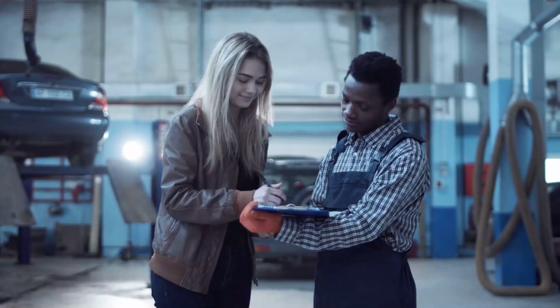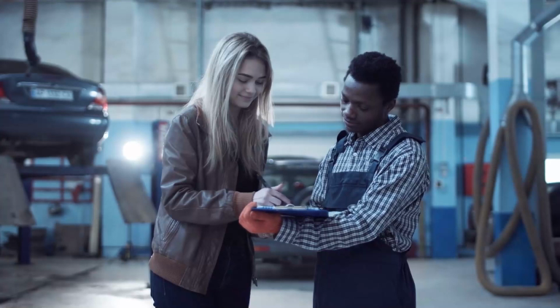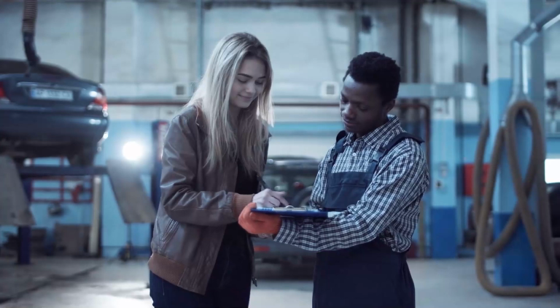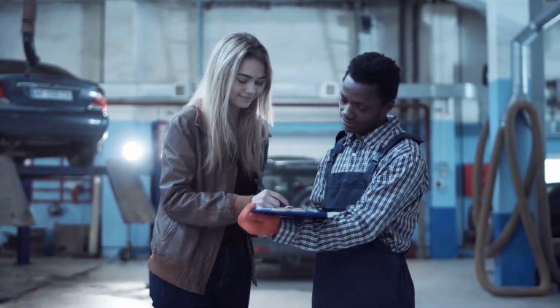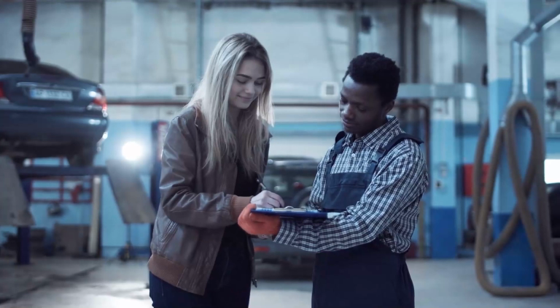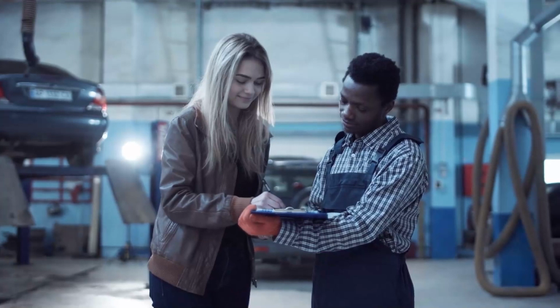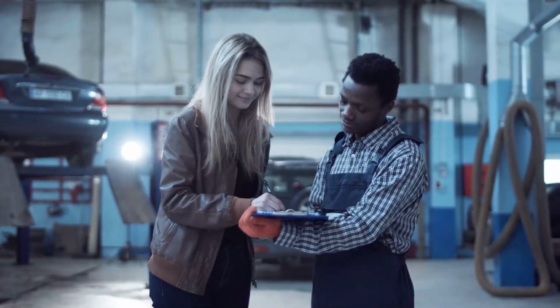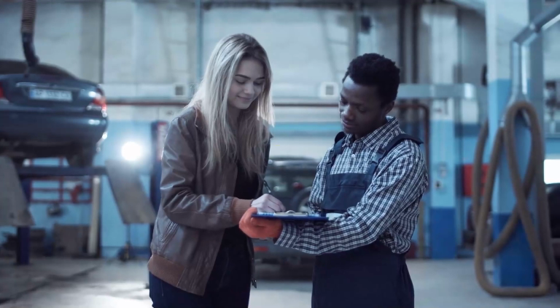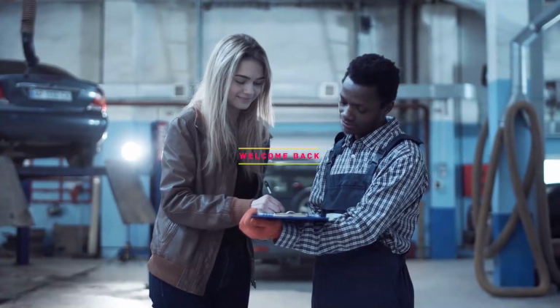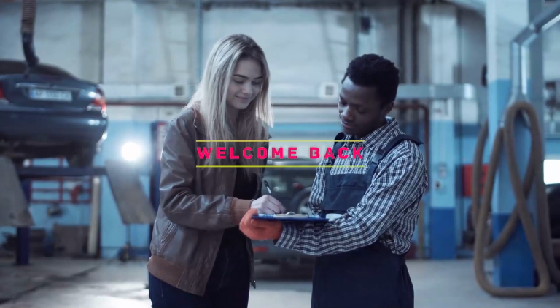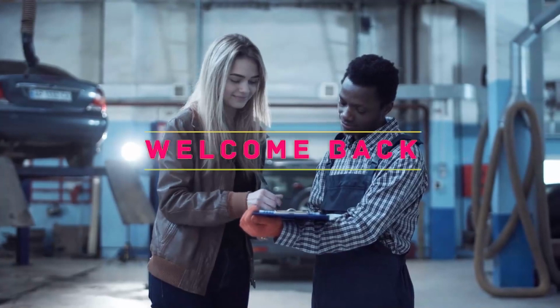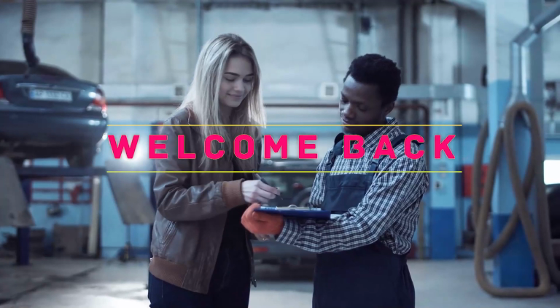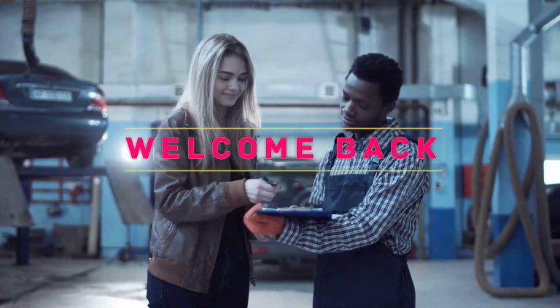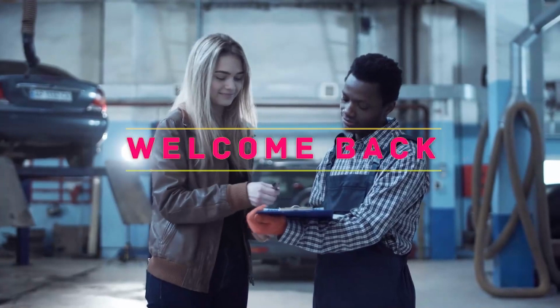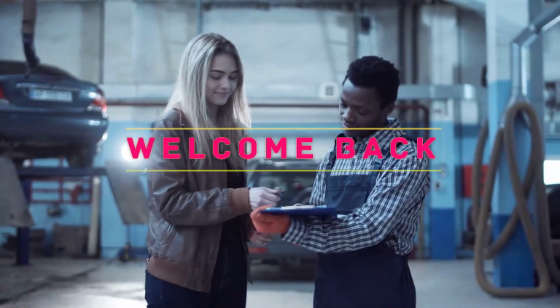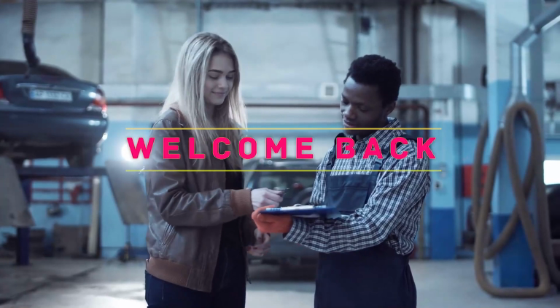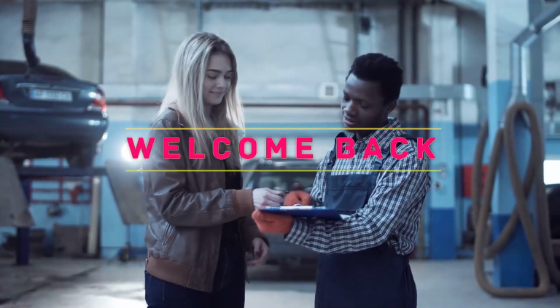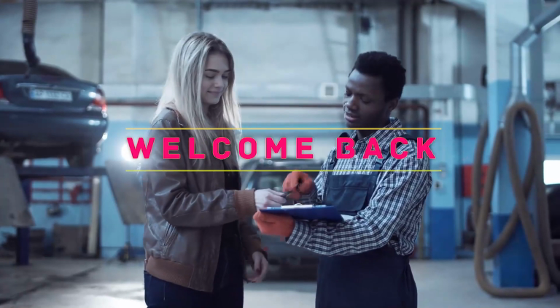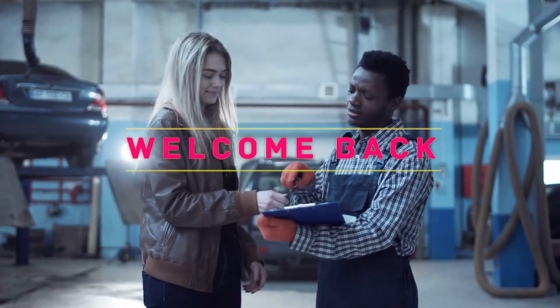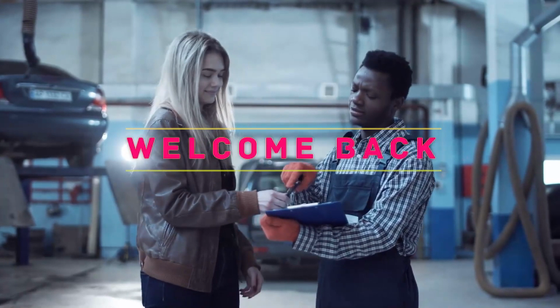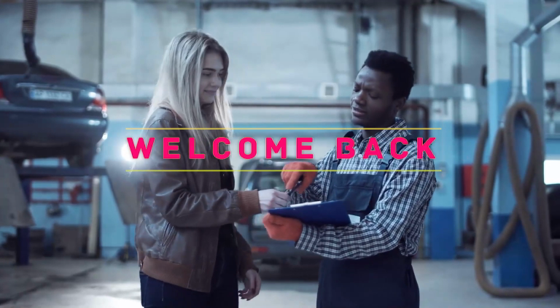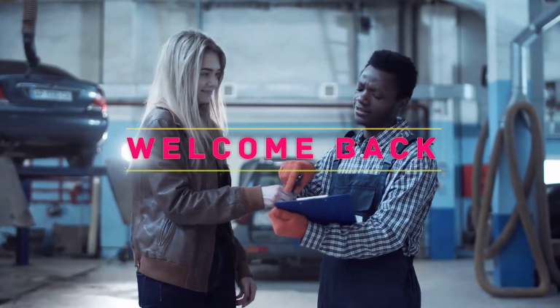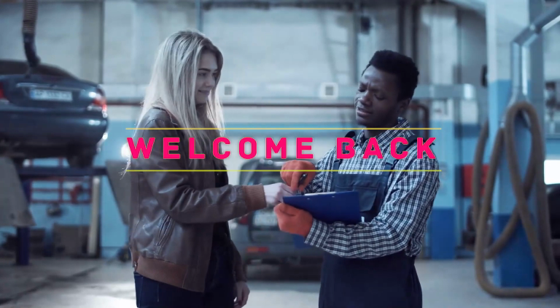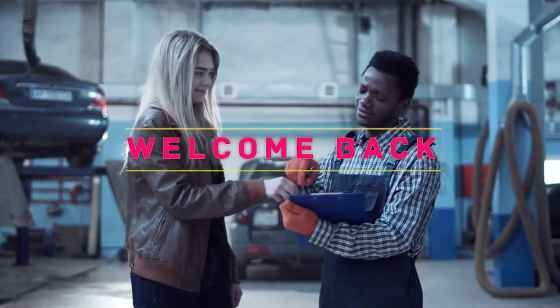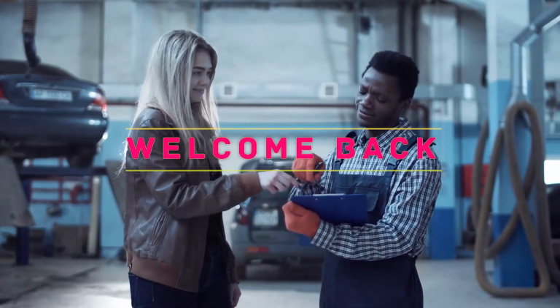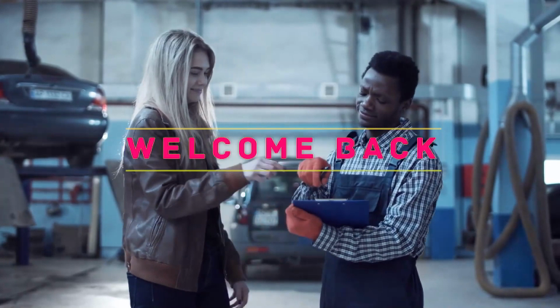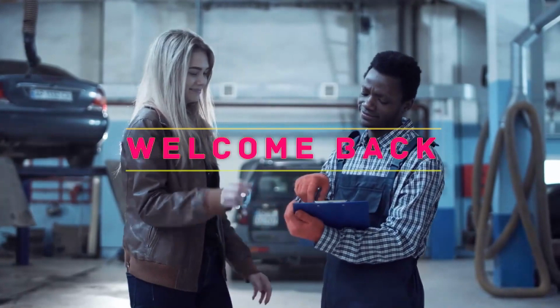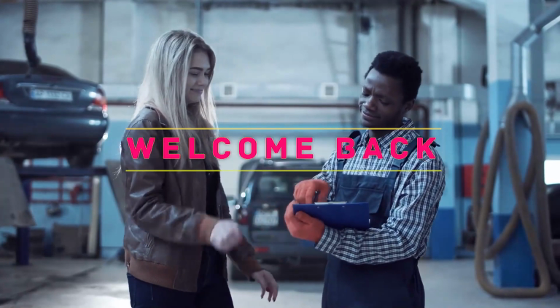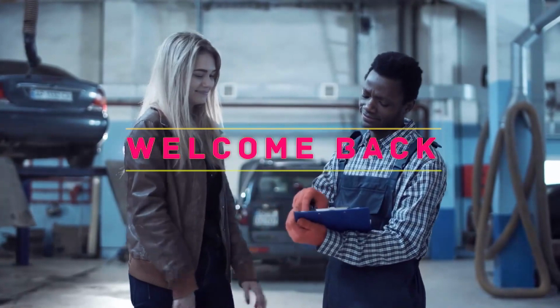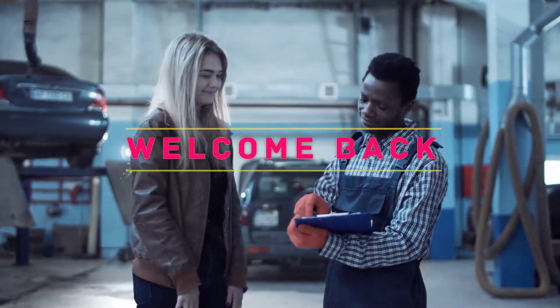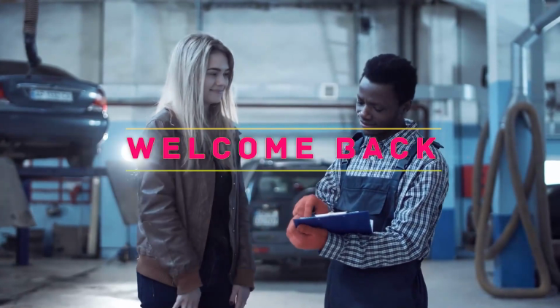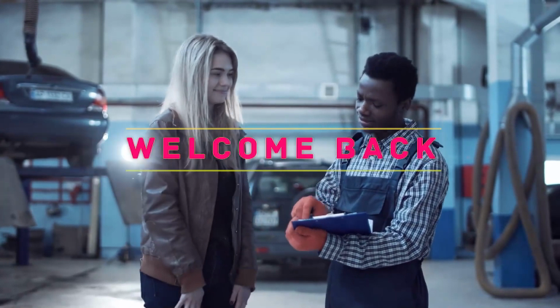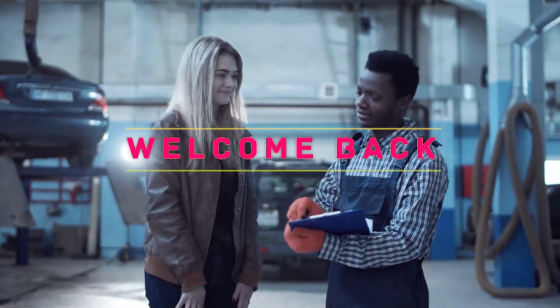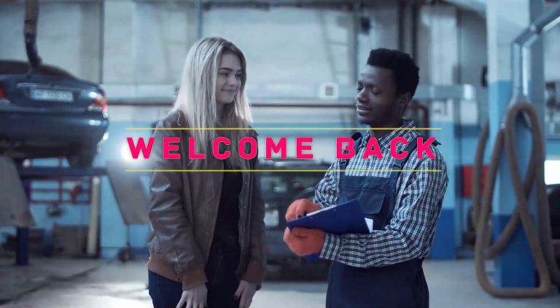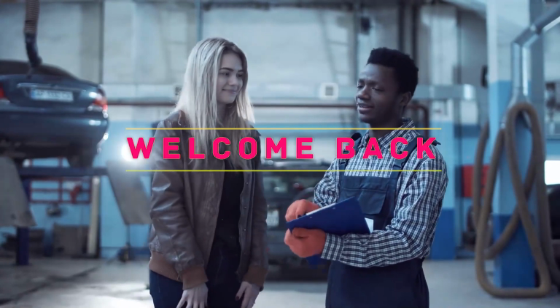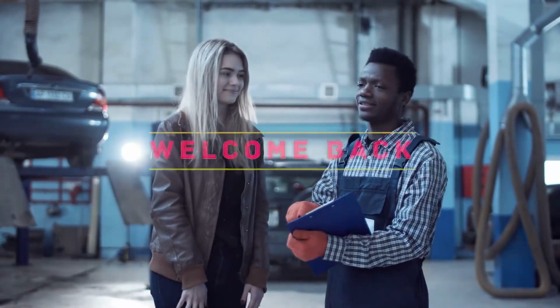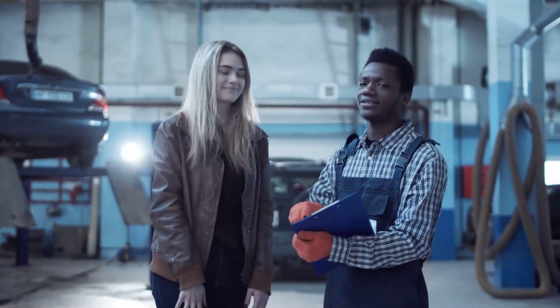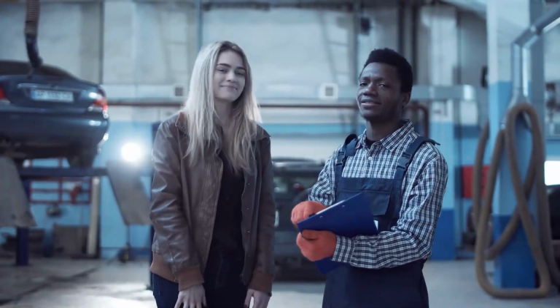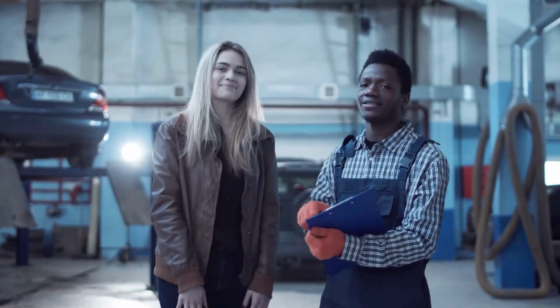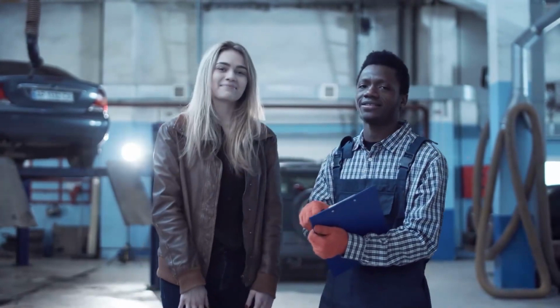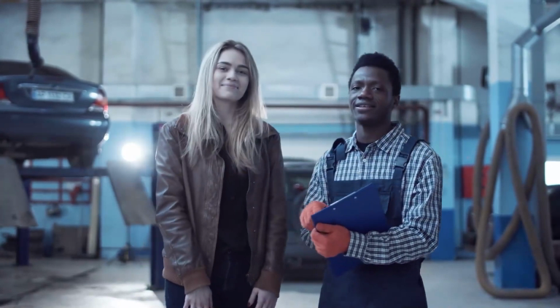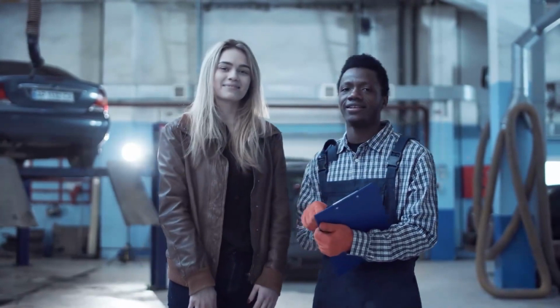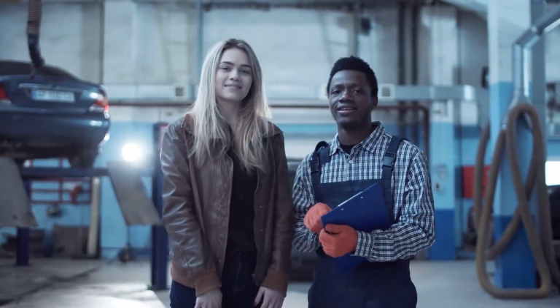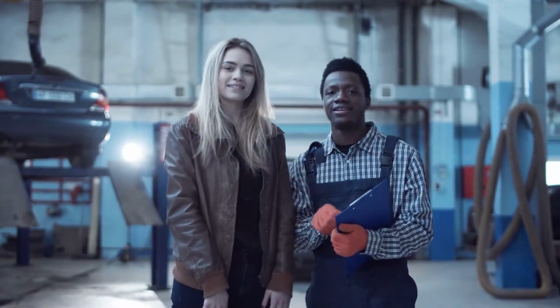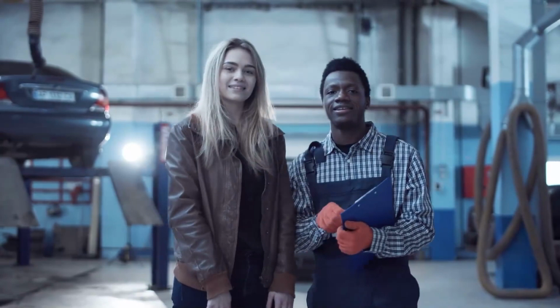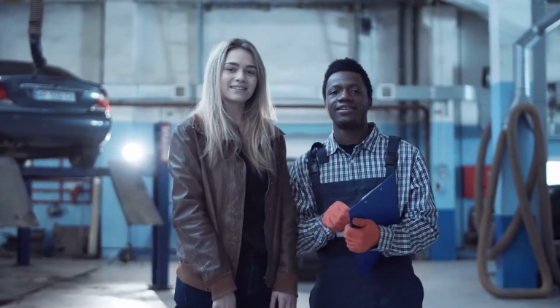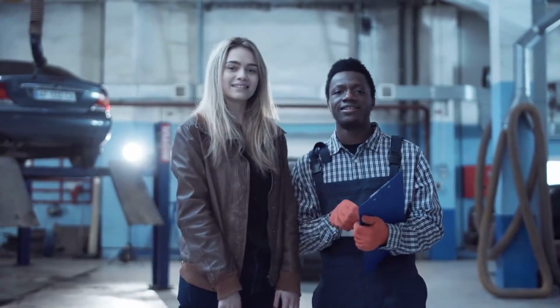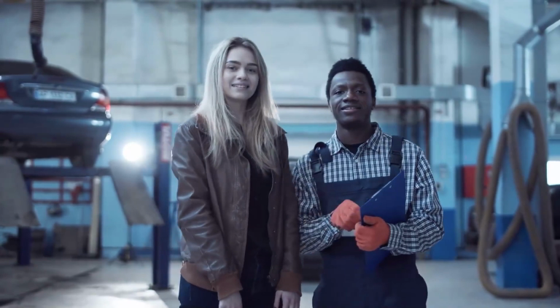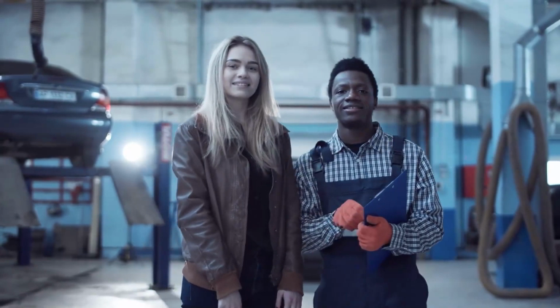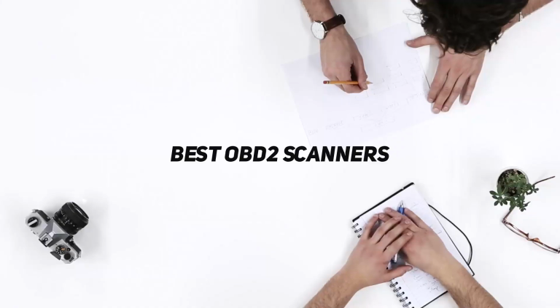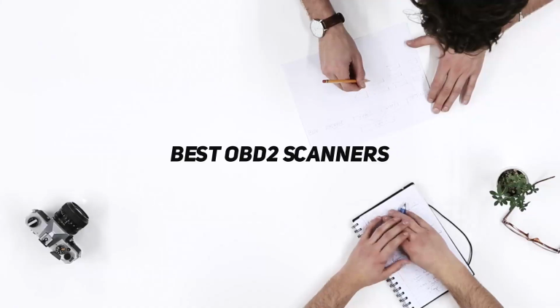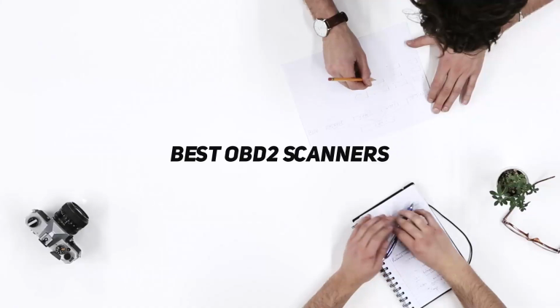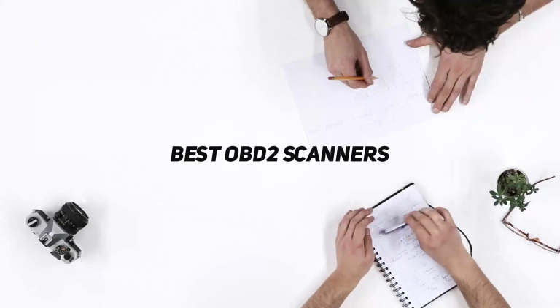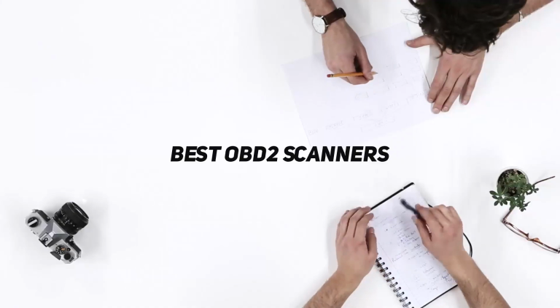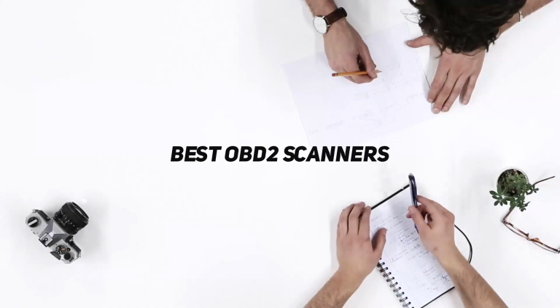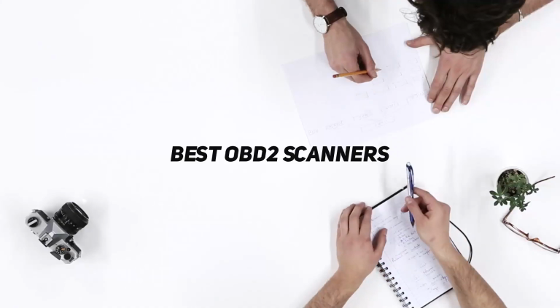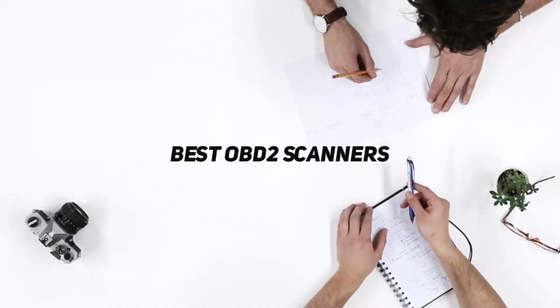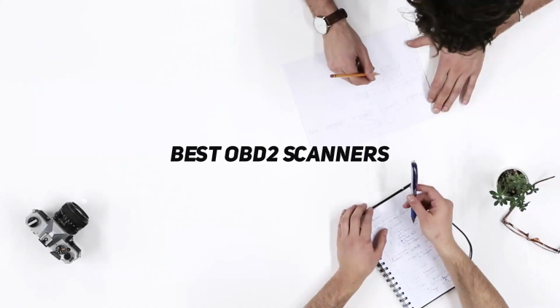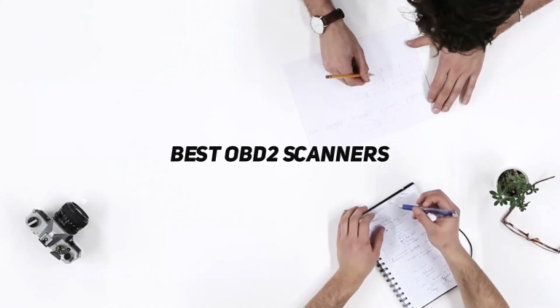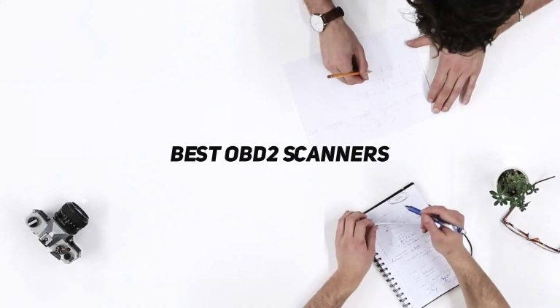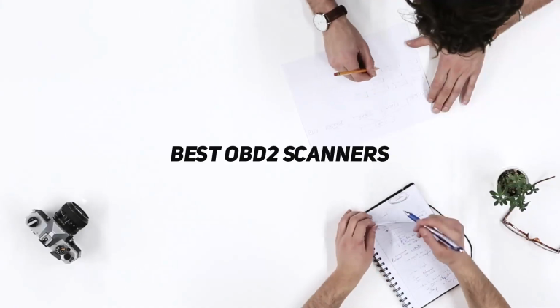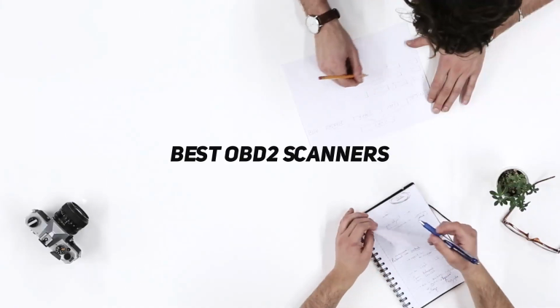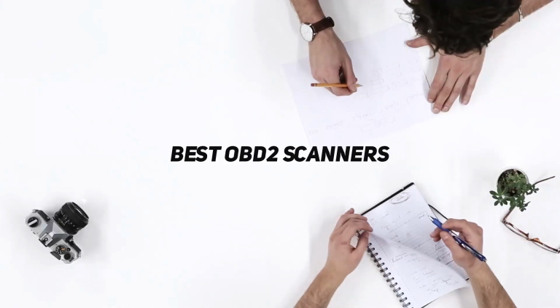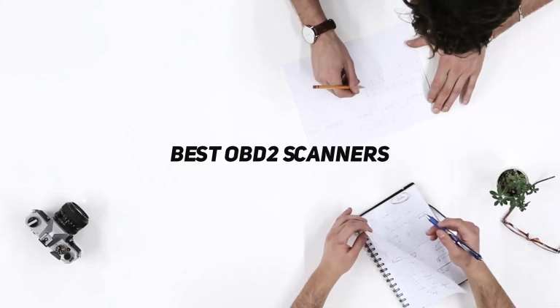Hey, welcome back to my channel. In this video, I'm gonna talk about the top 5 best OBD2 scanners.